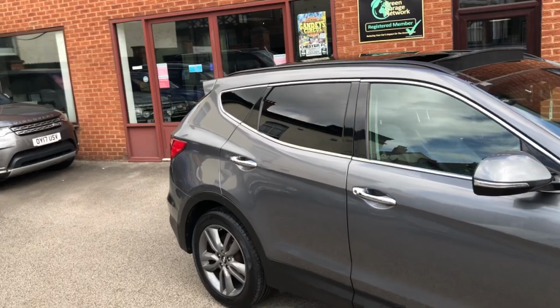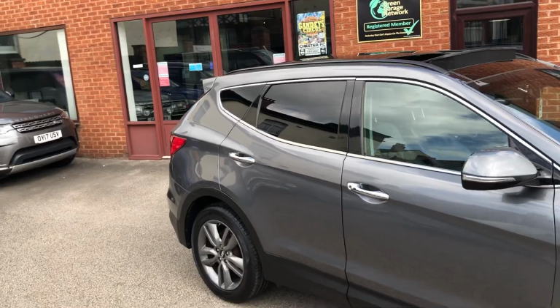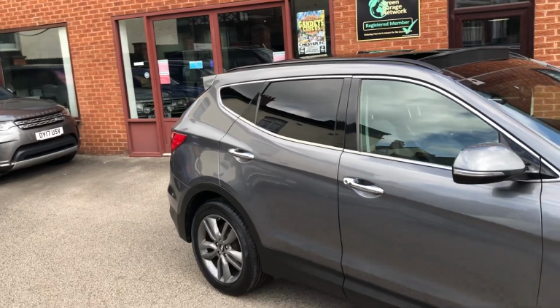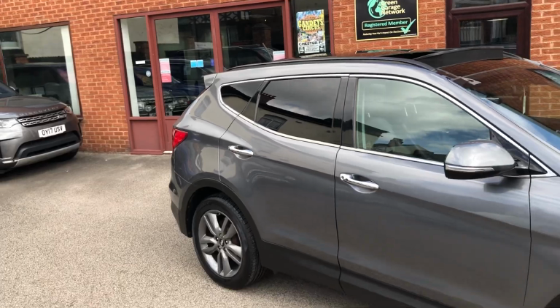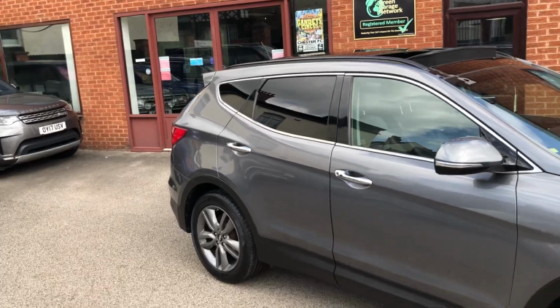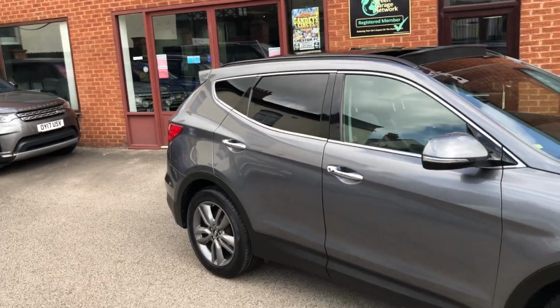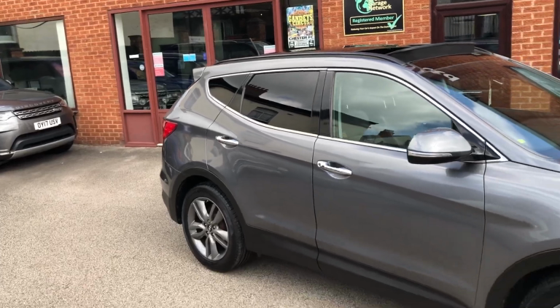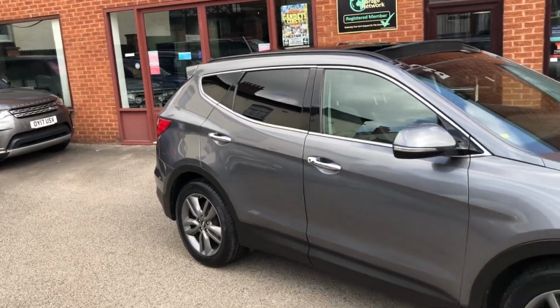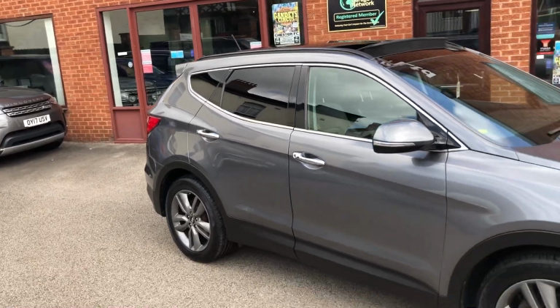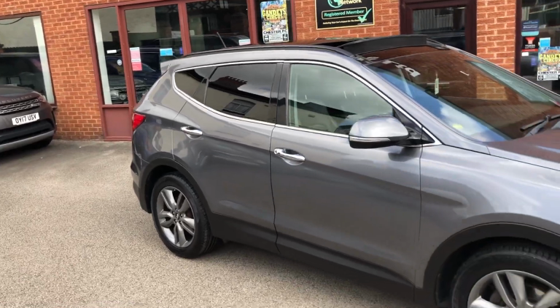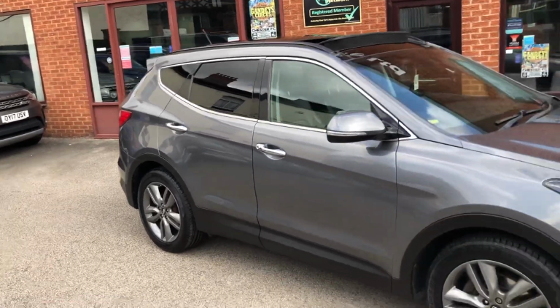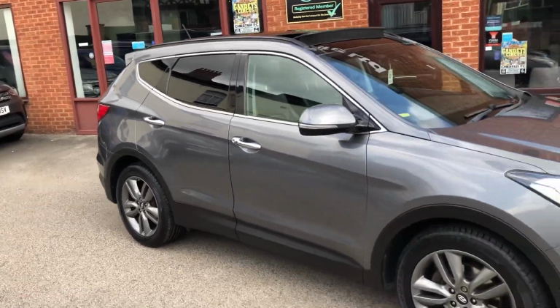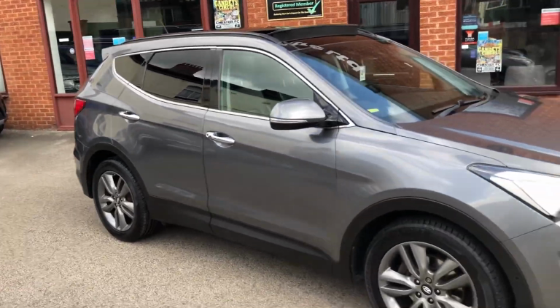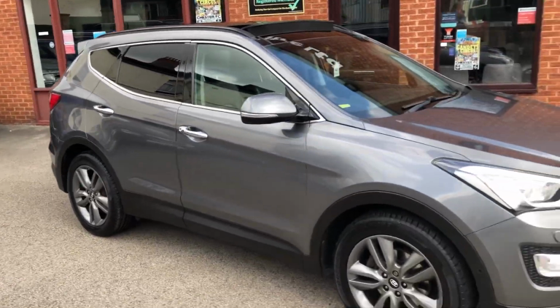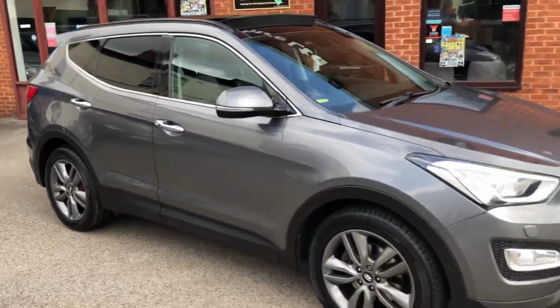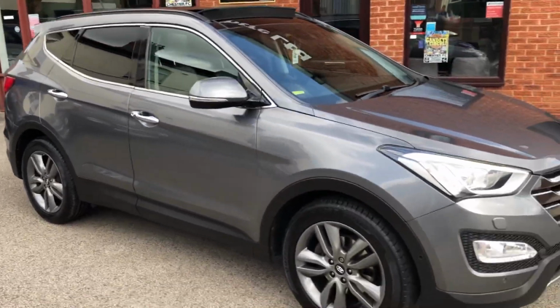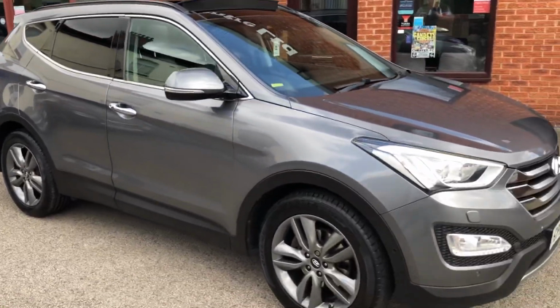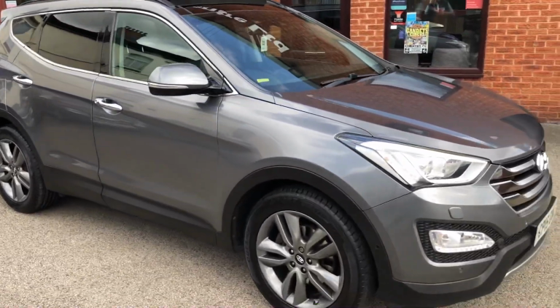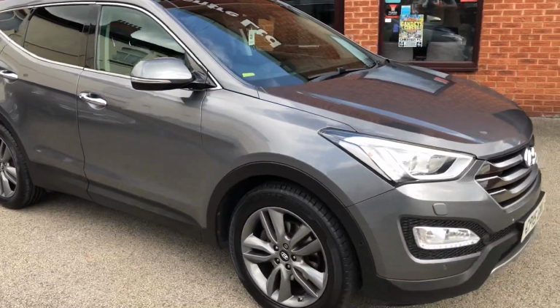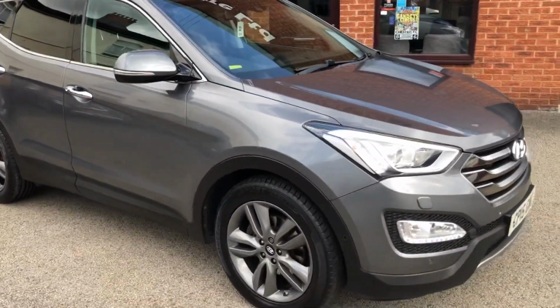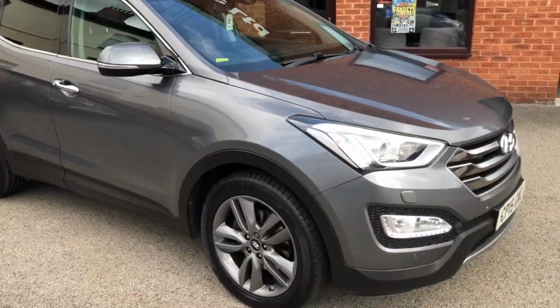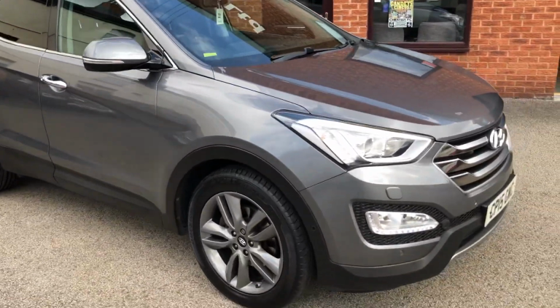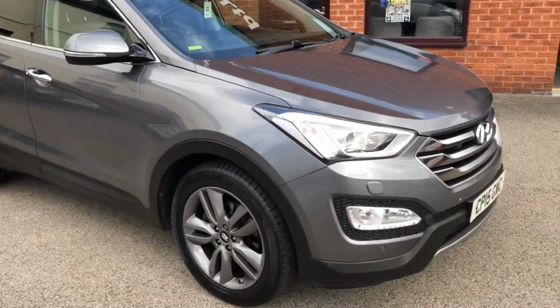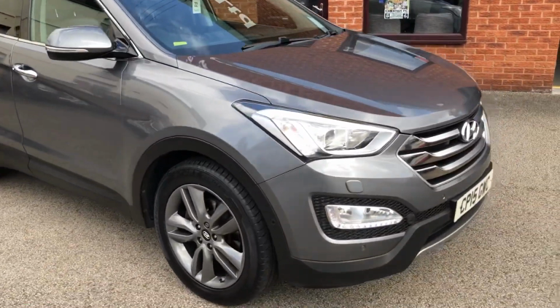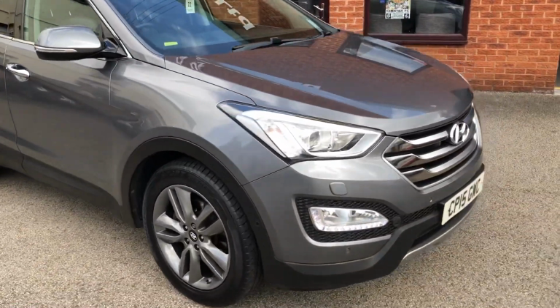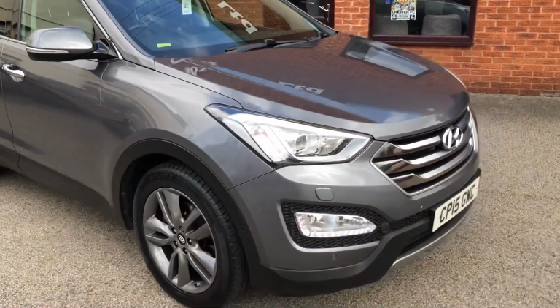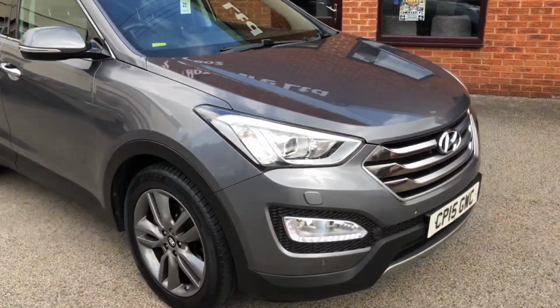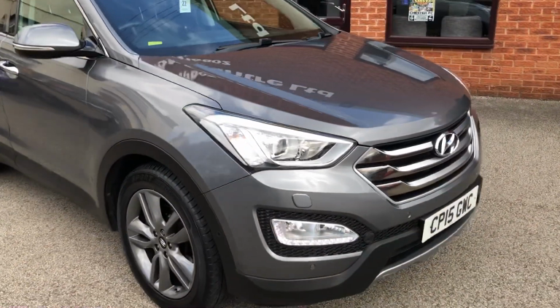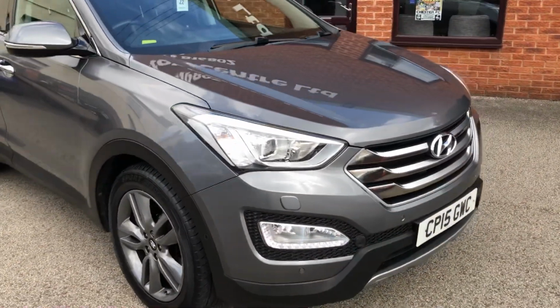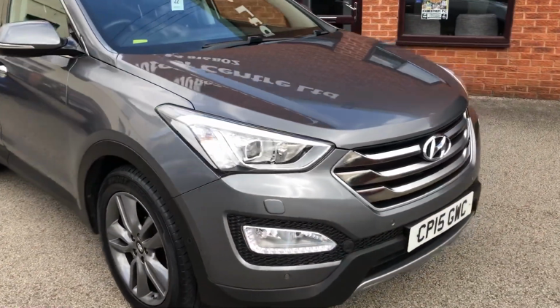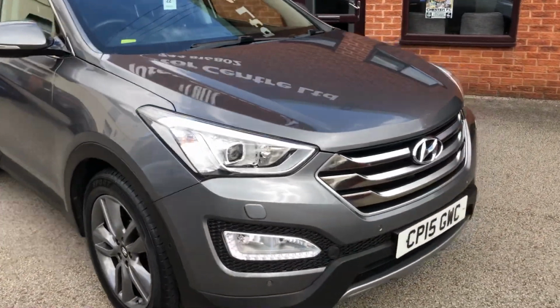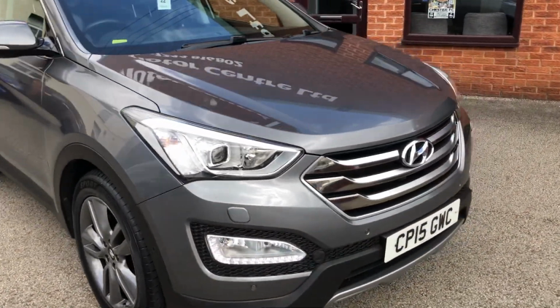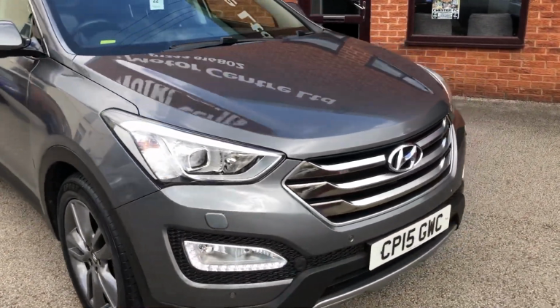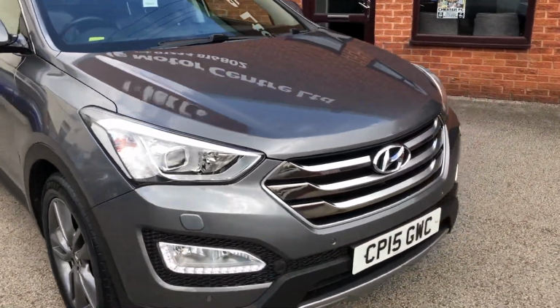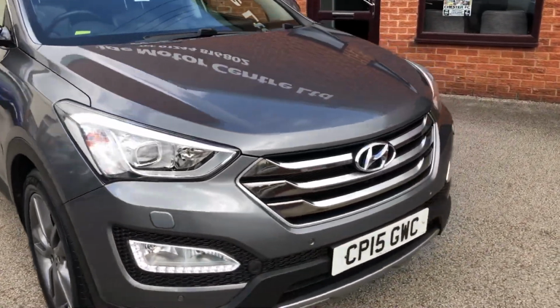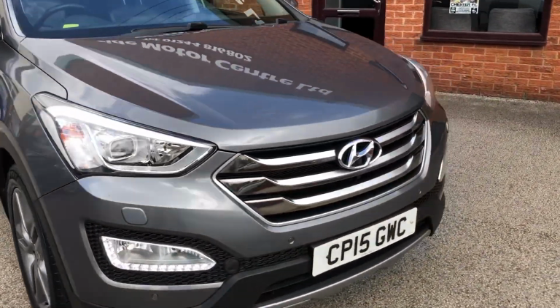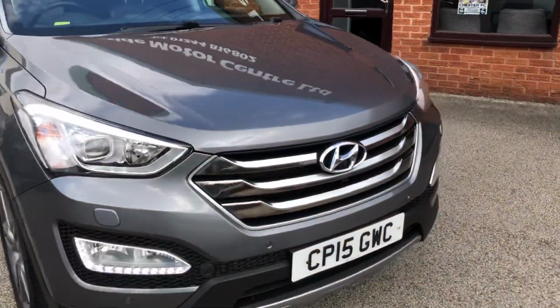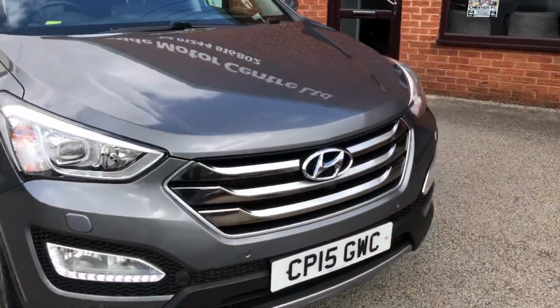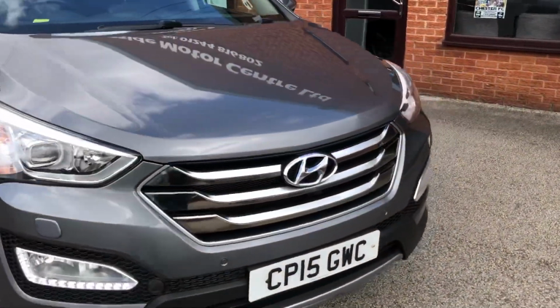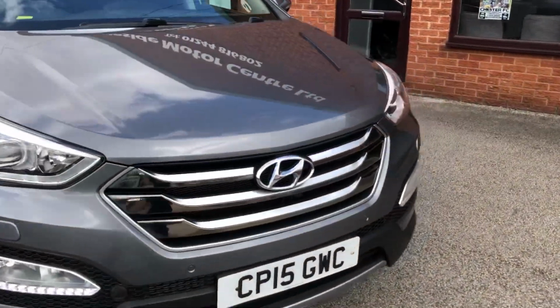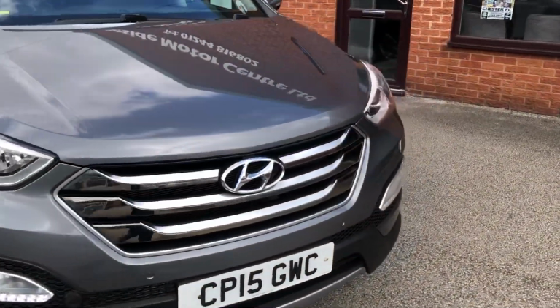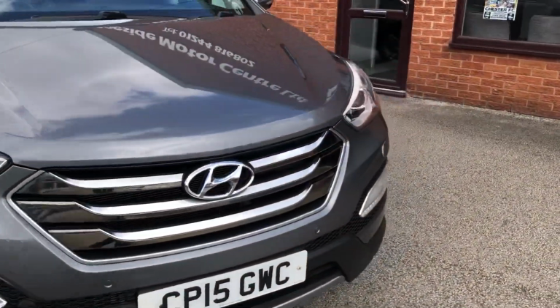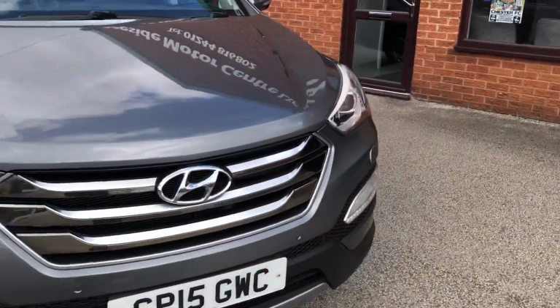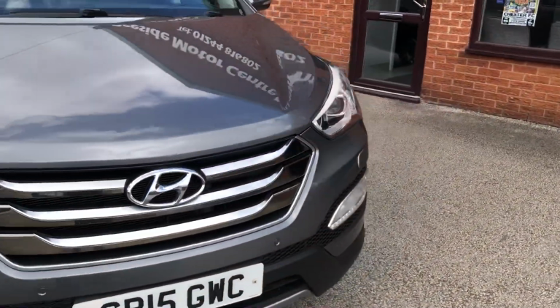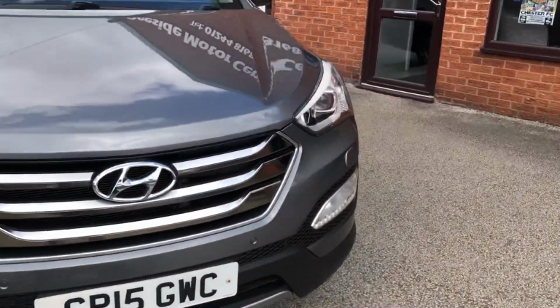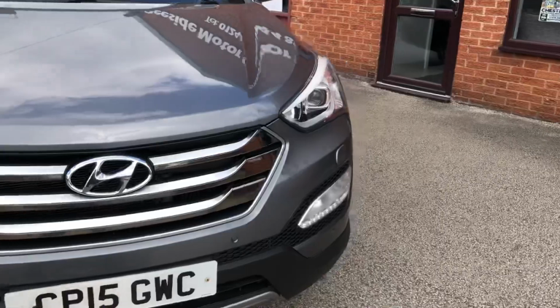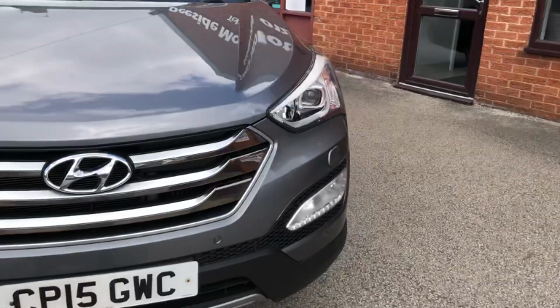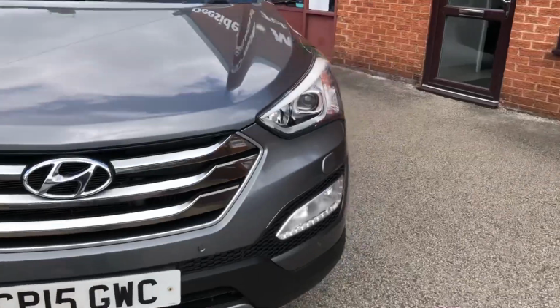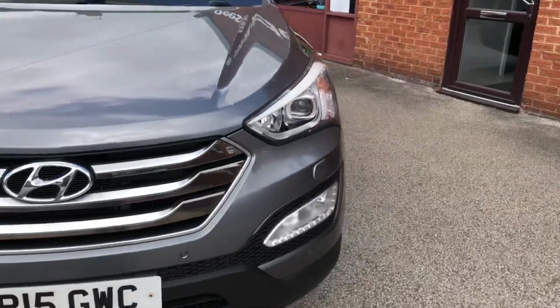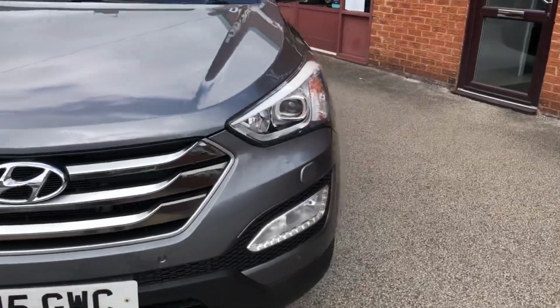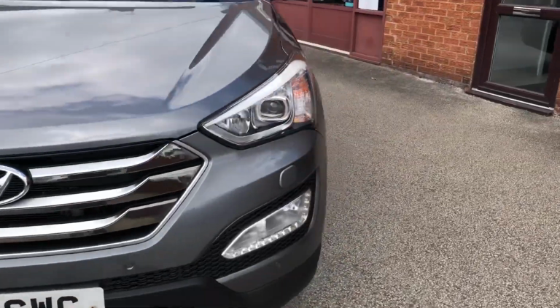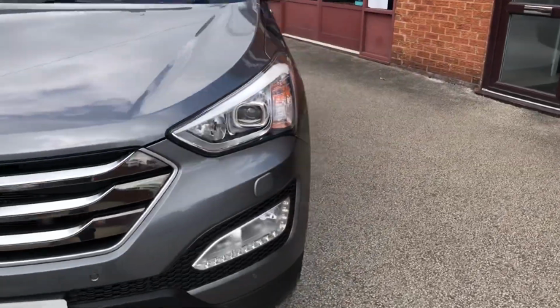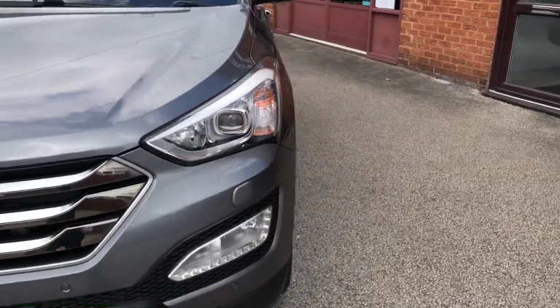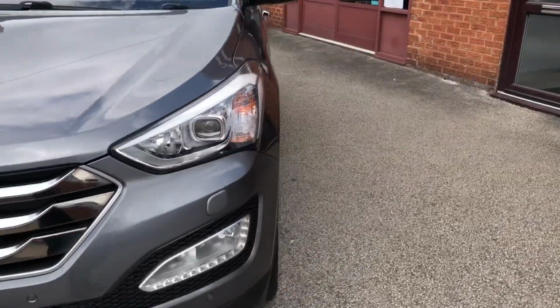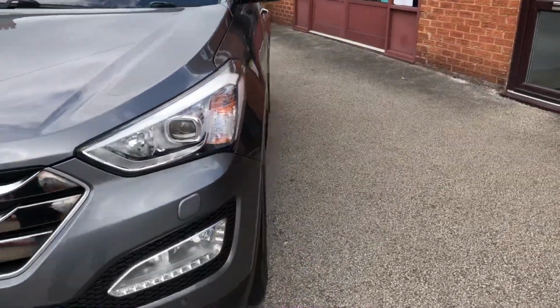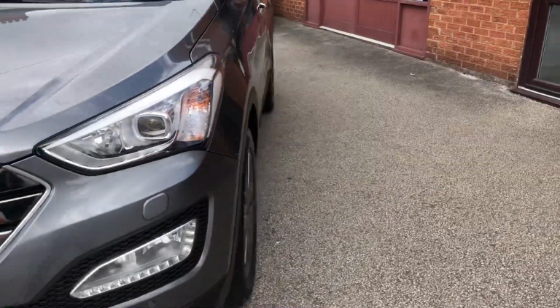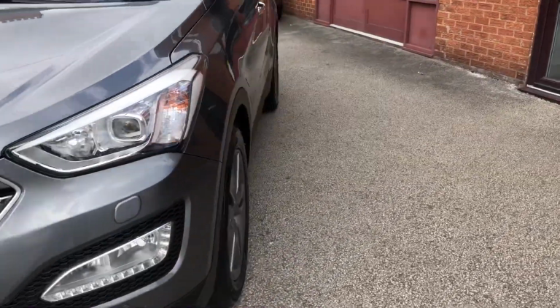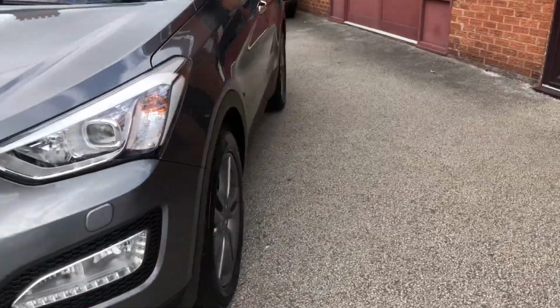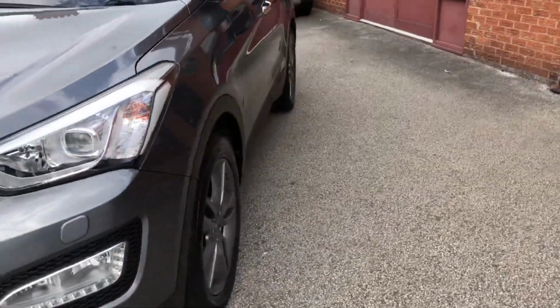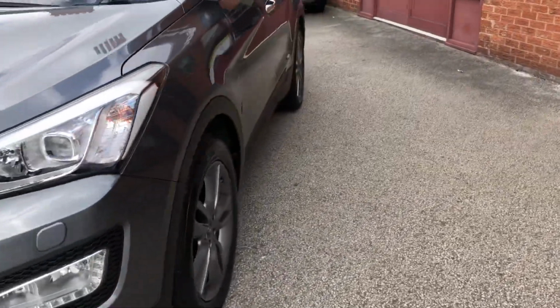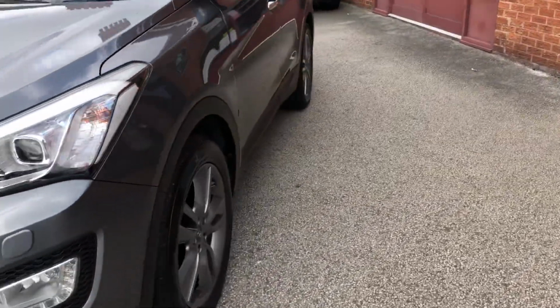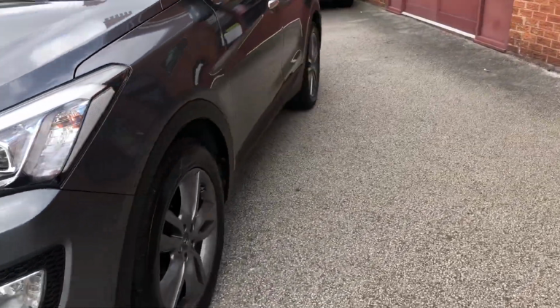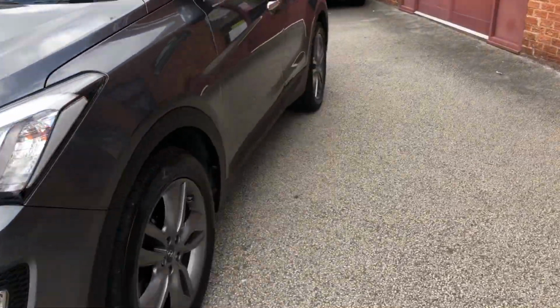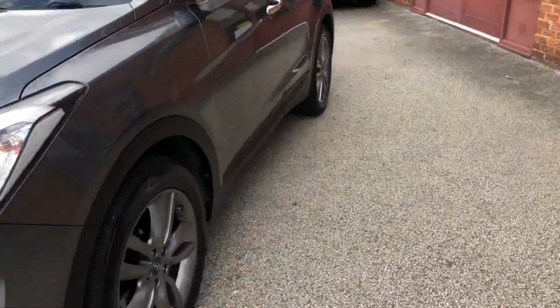Hello and welcome to the Police Lab Motor Centre. Here we have our home by Santa Fe, on a 15 plate, easy automatic, plenty of features.